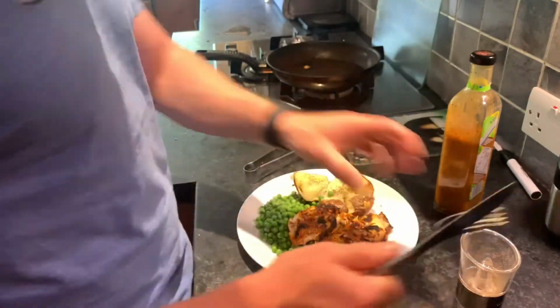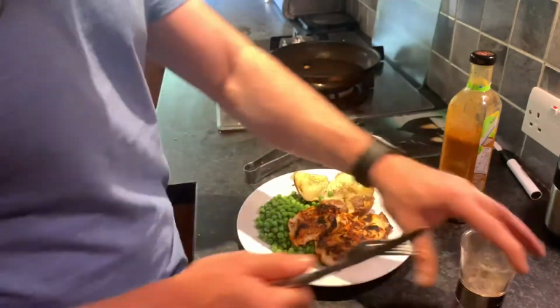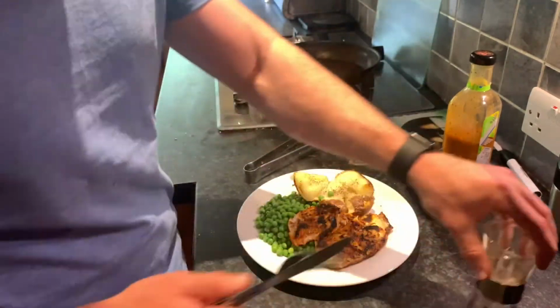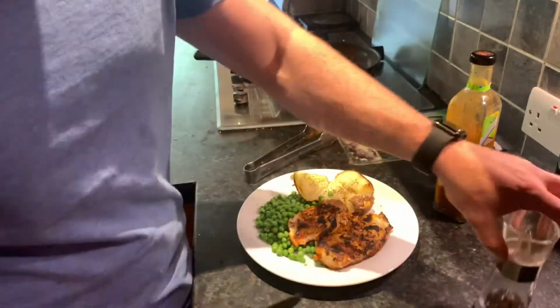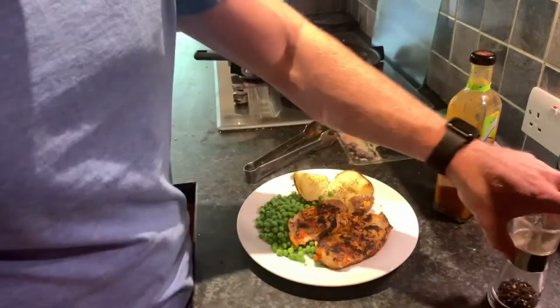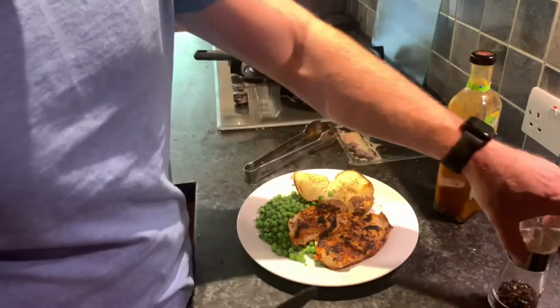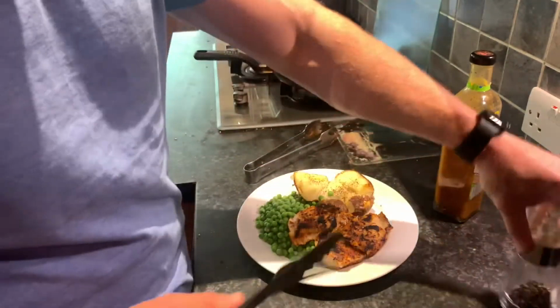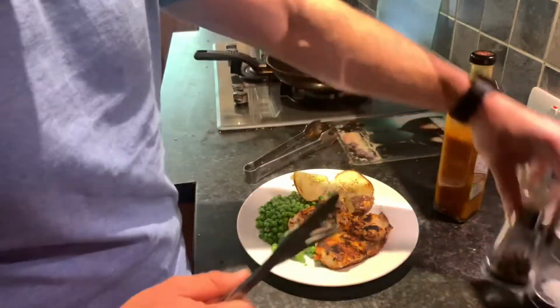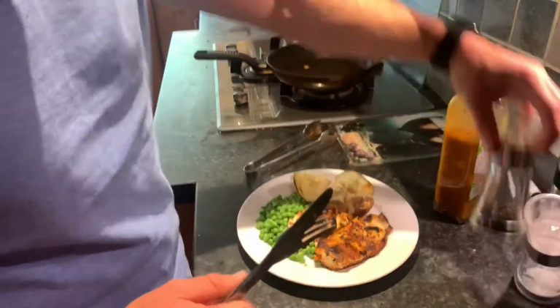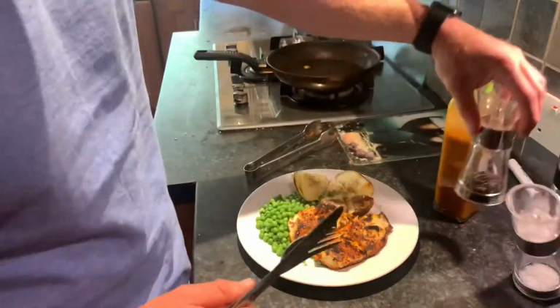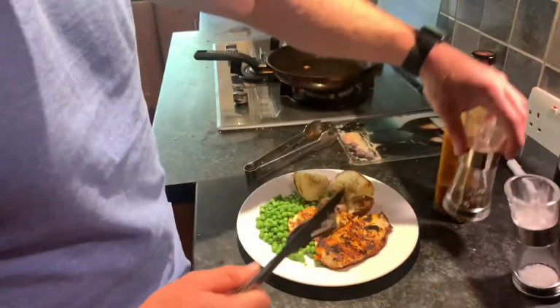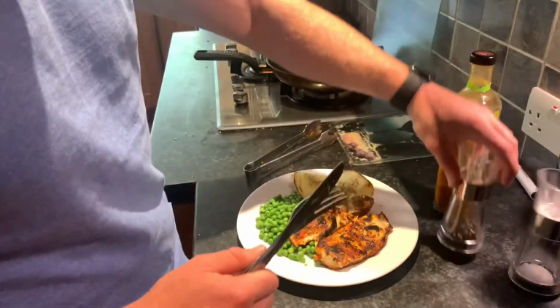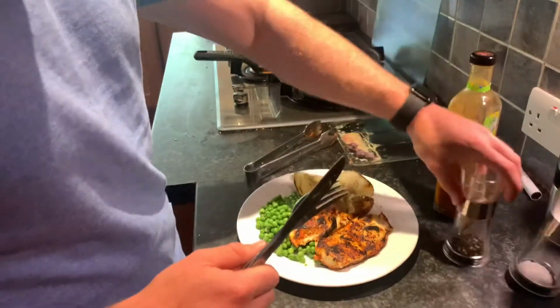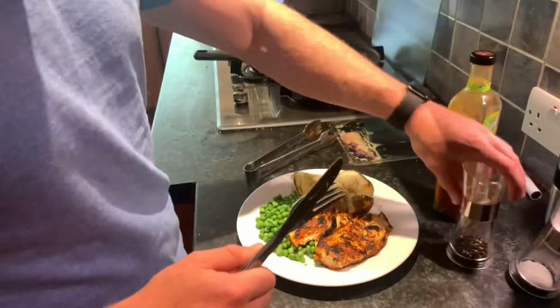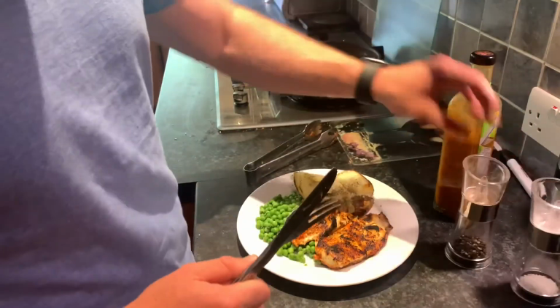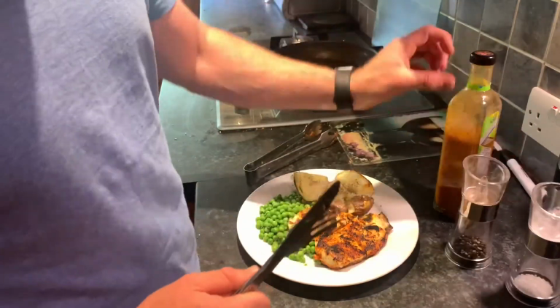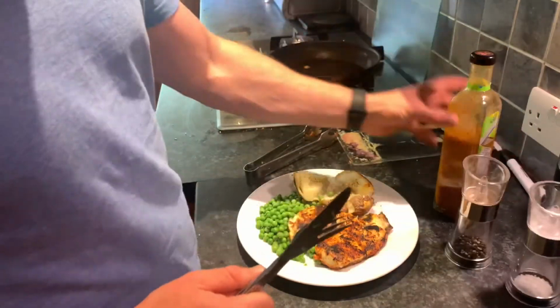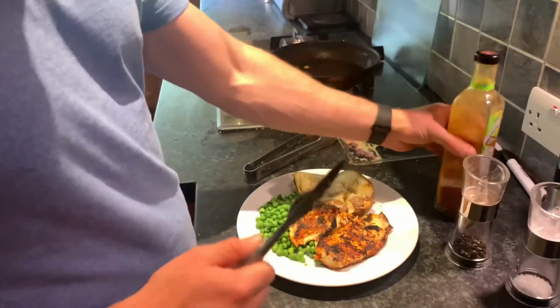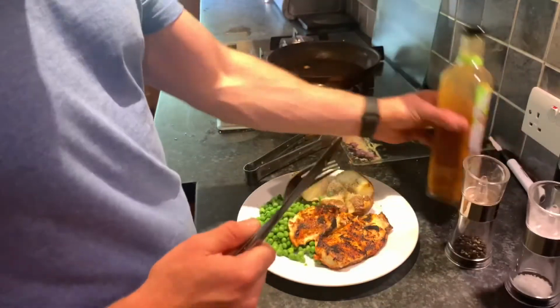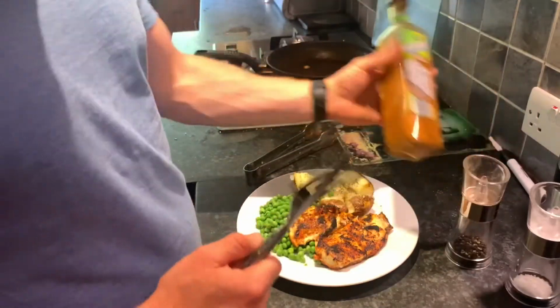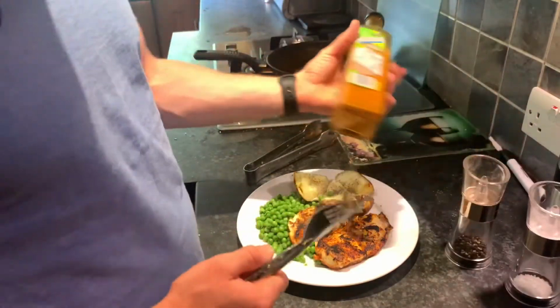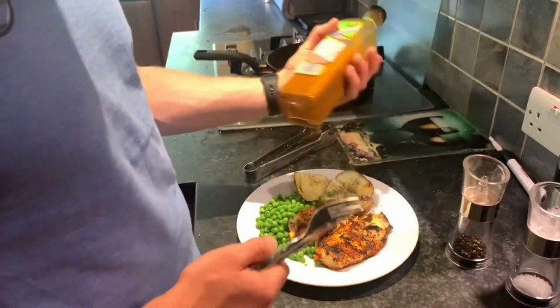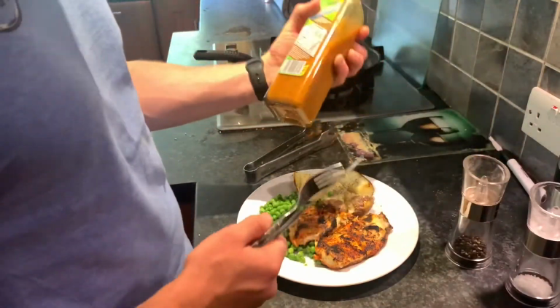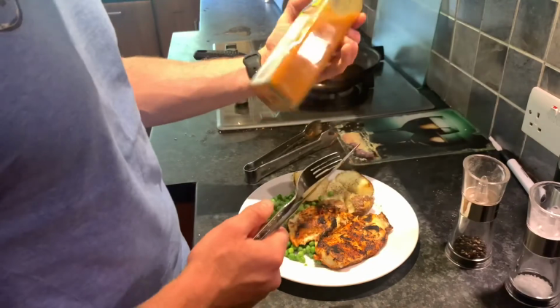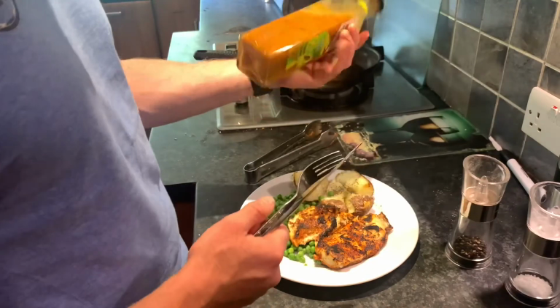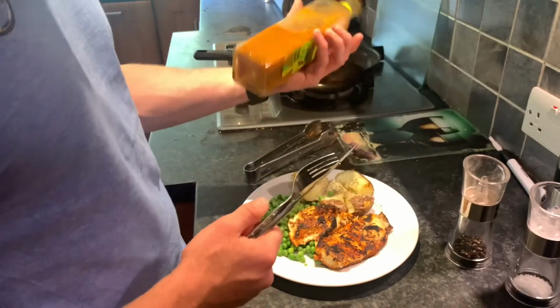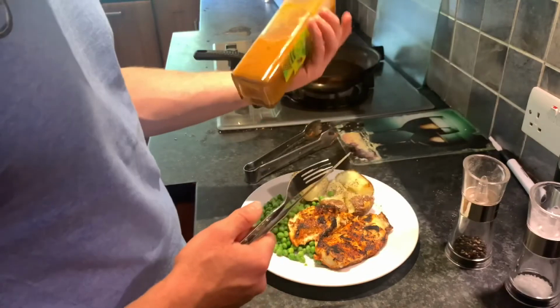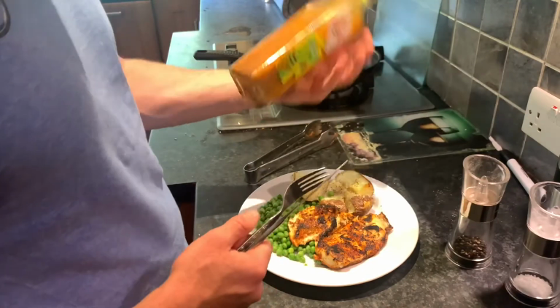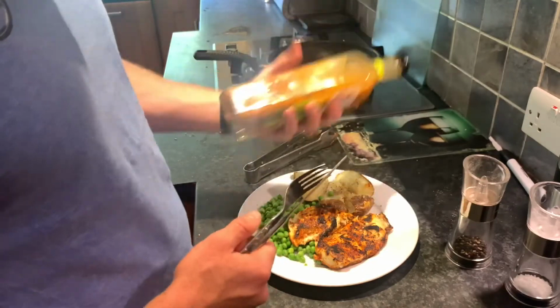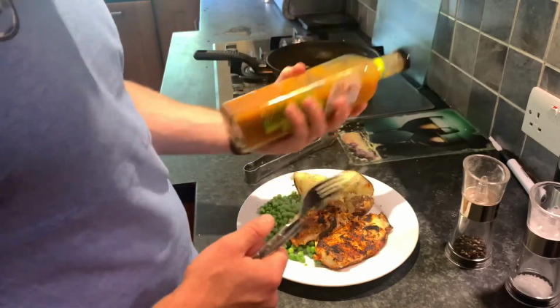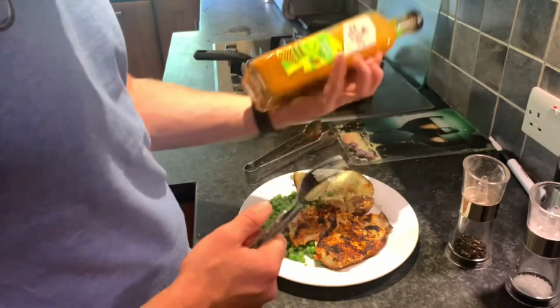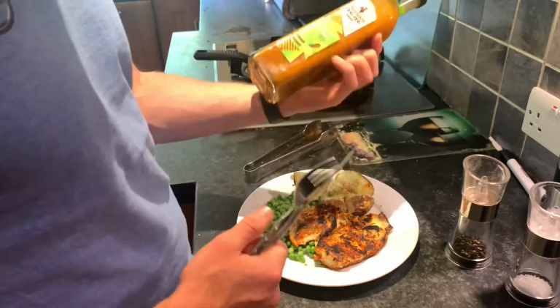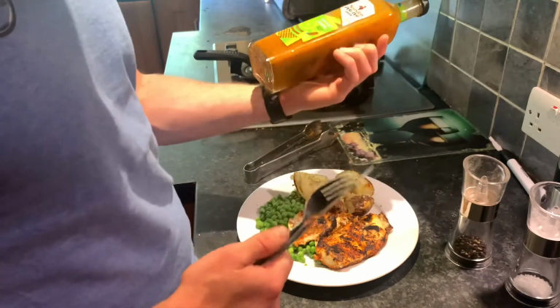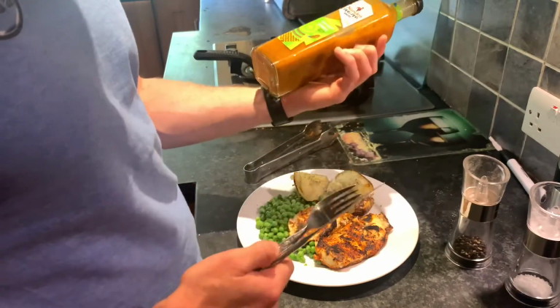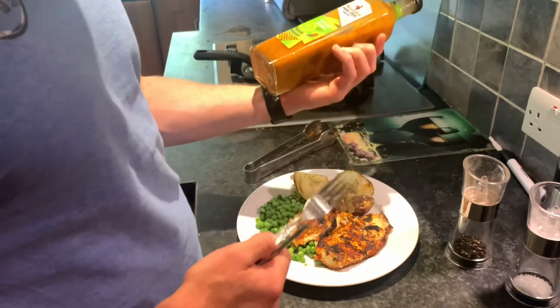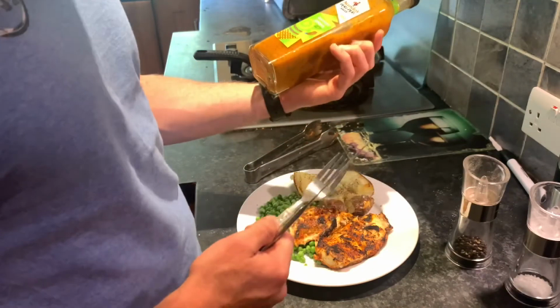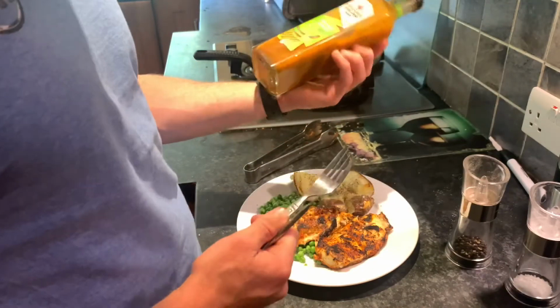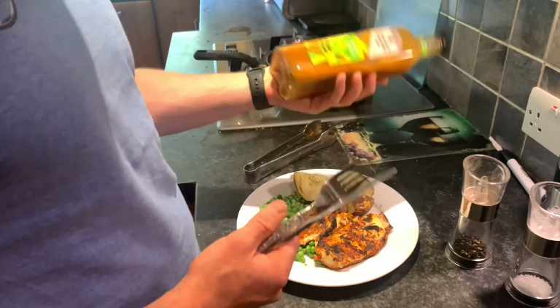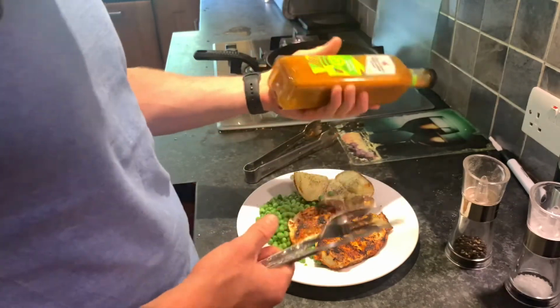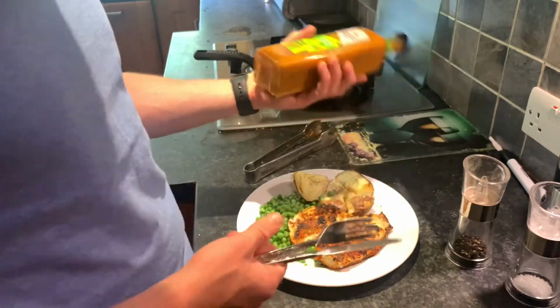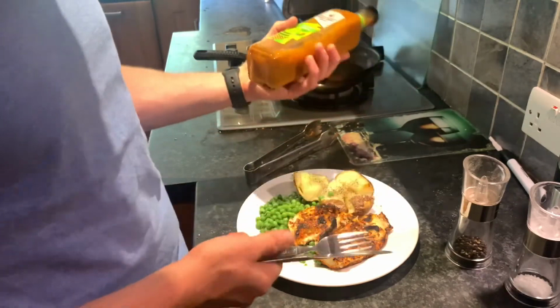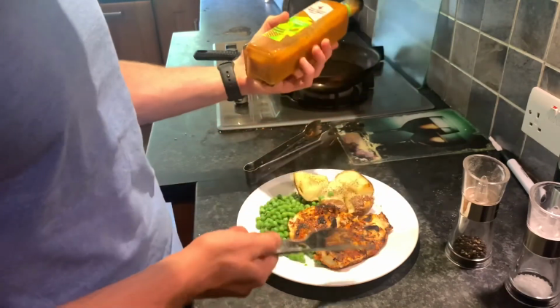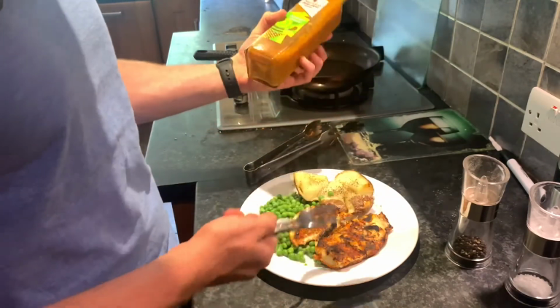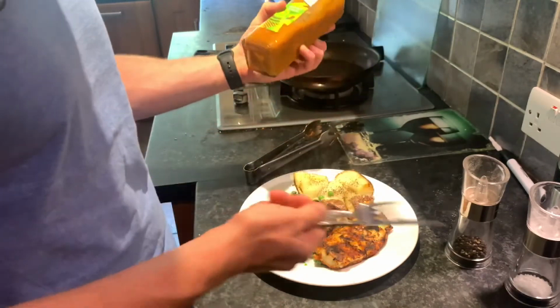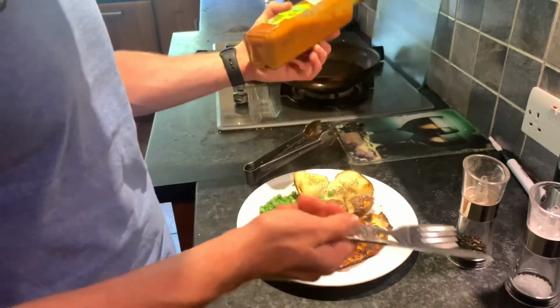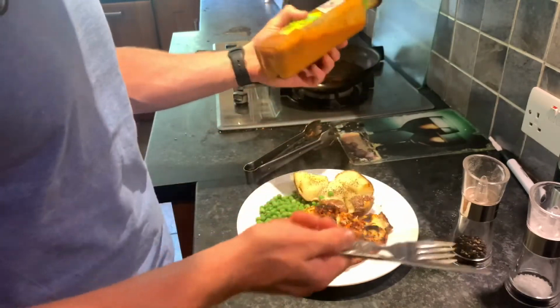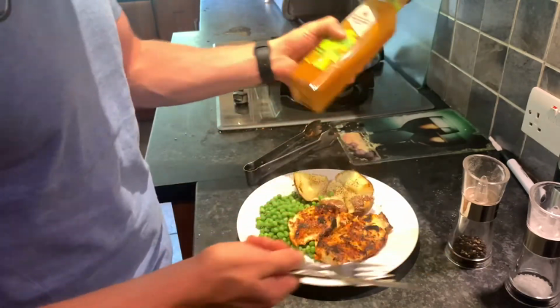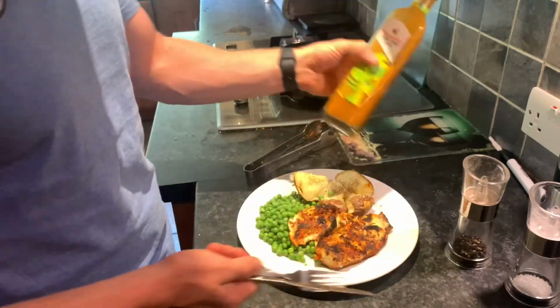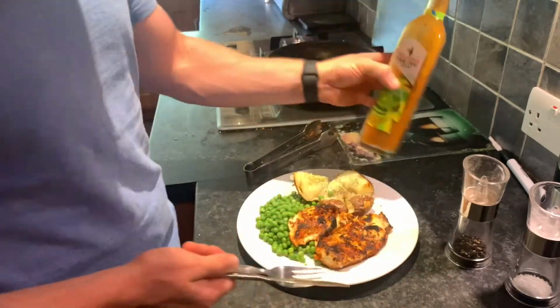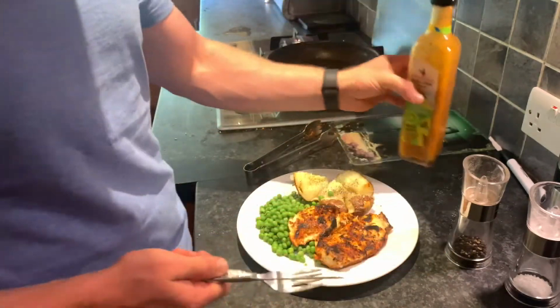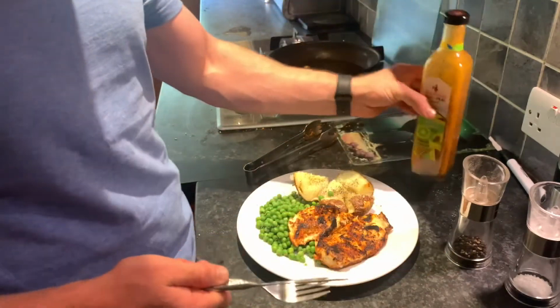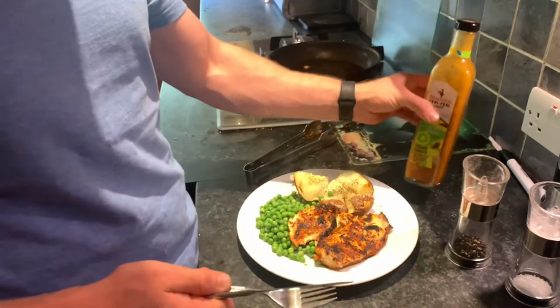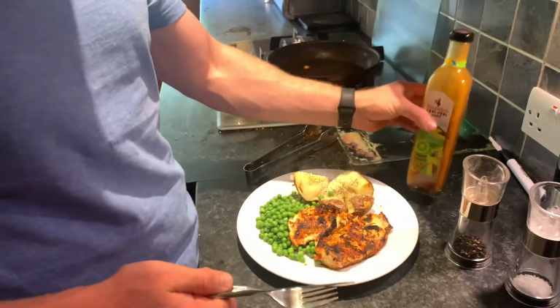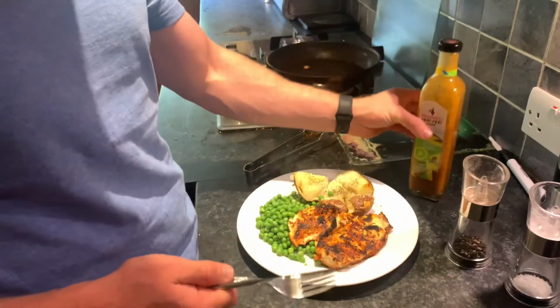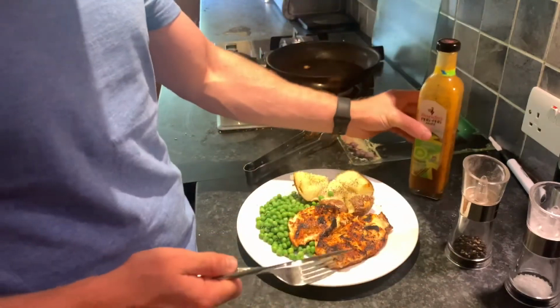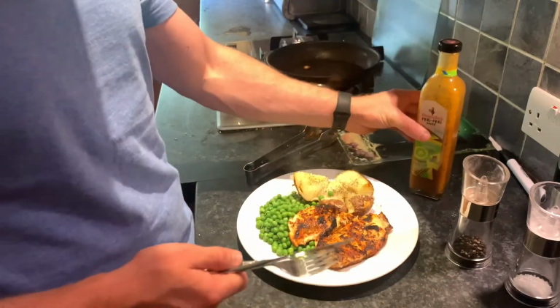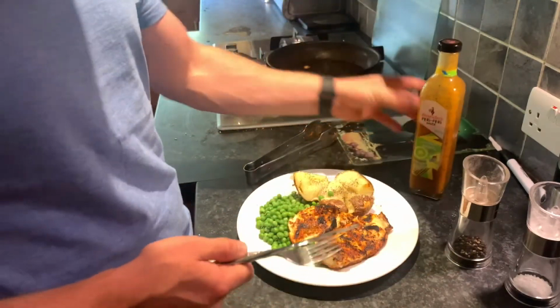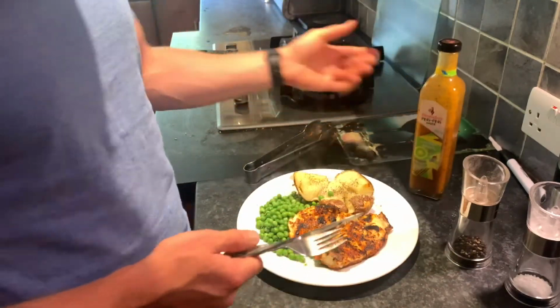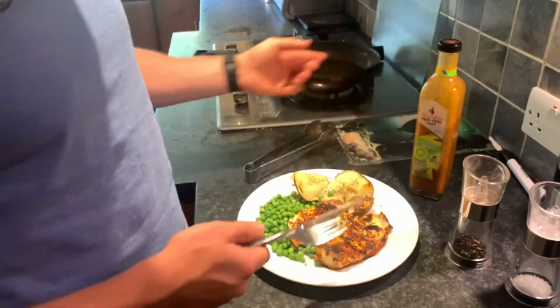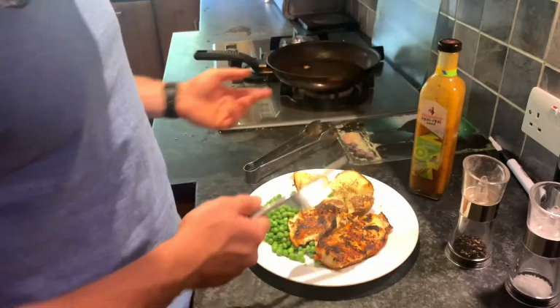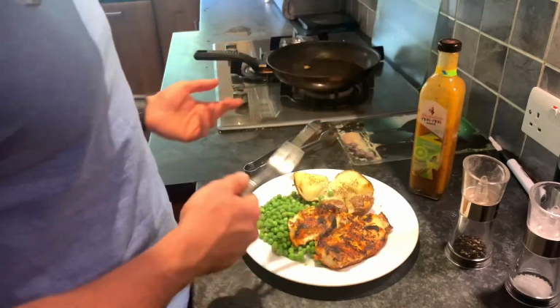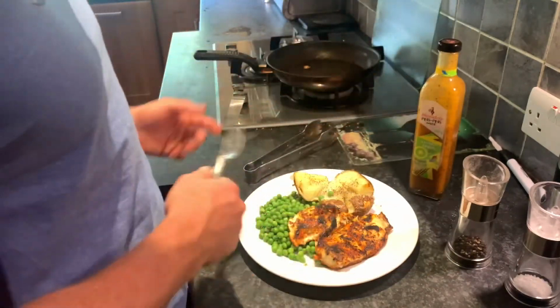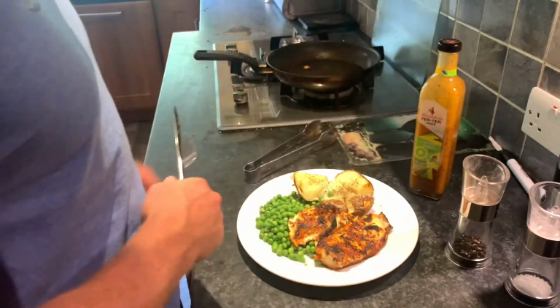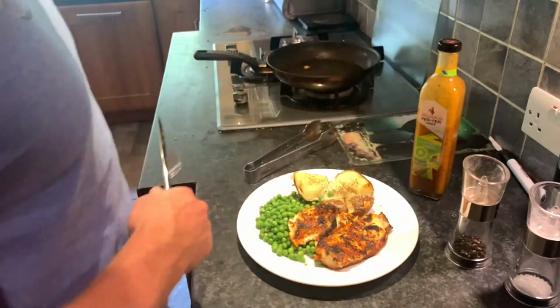Salt and black pepper on the potato and some garlic Nando sauce as well. Ideal — less than 10 minutes, easy to make.